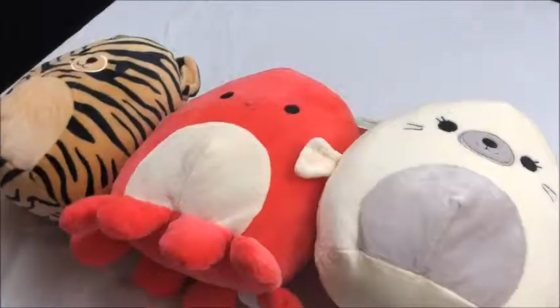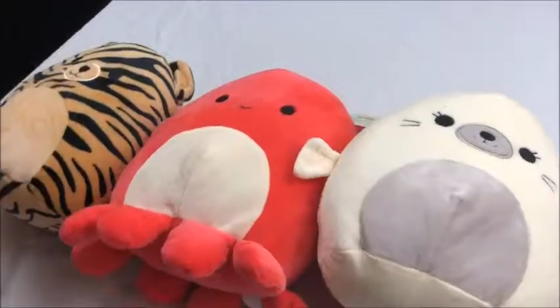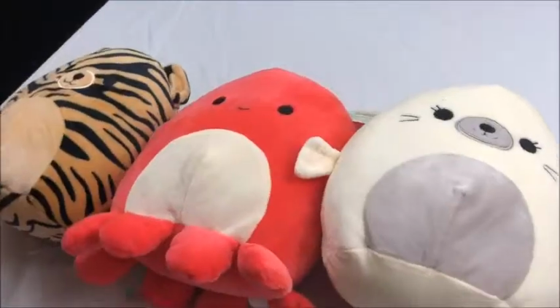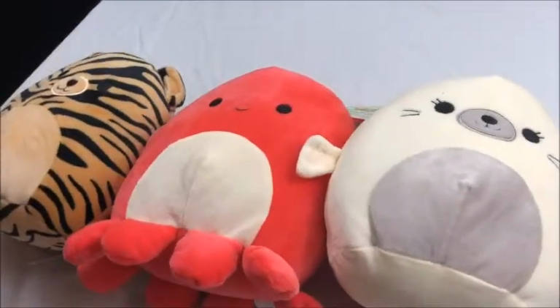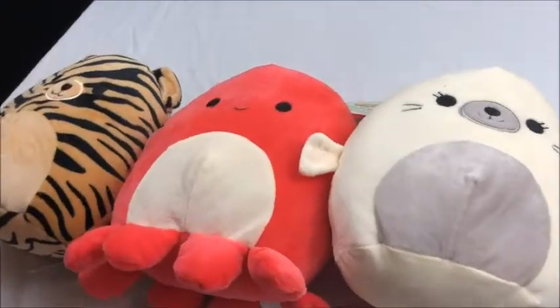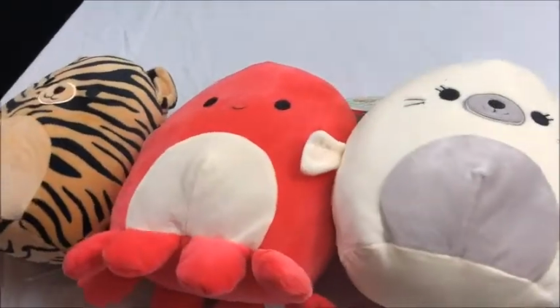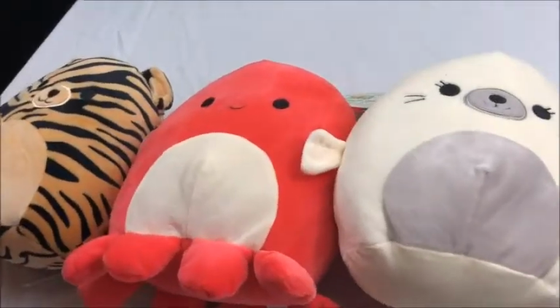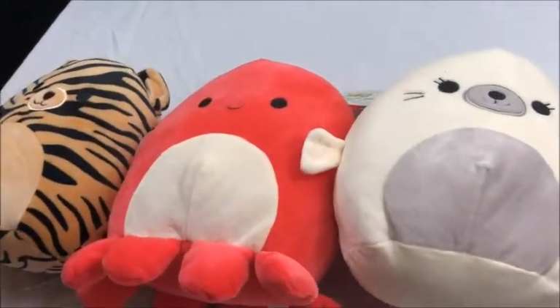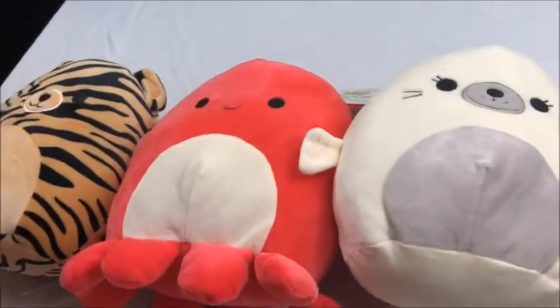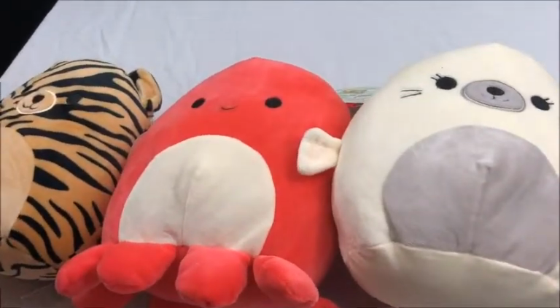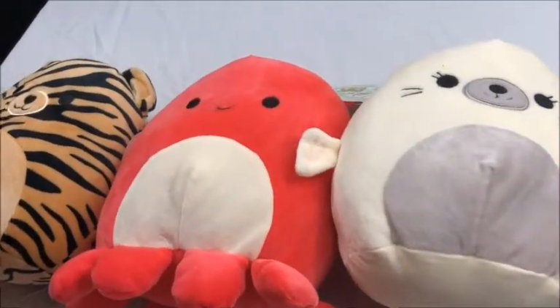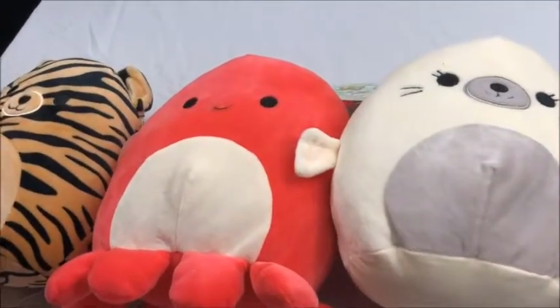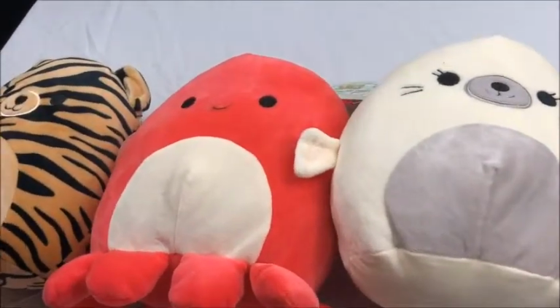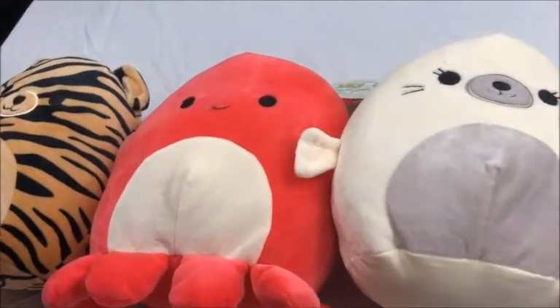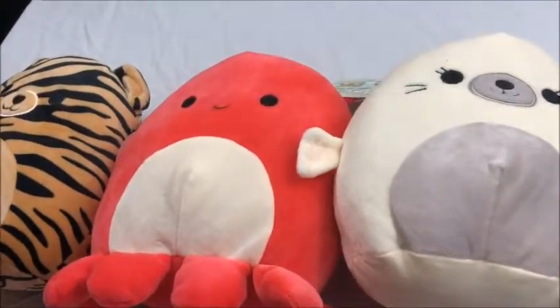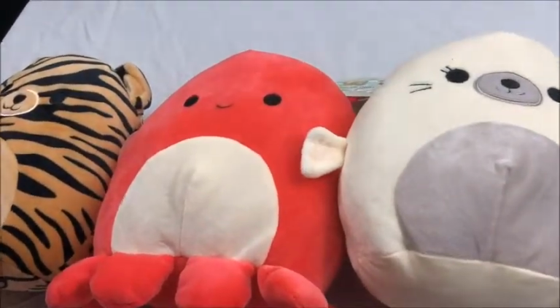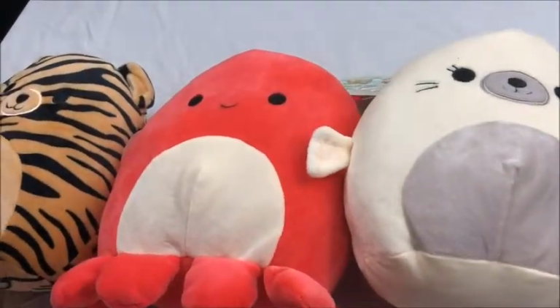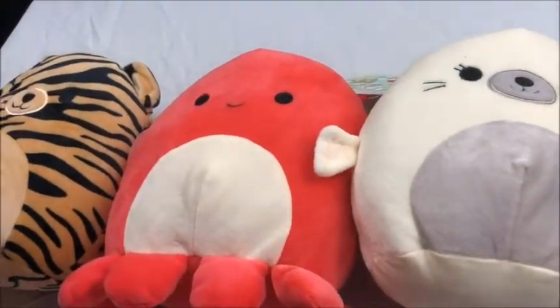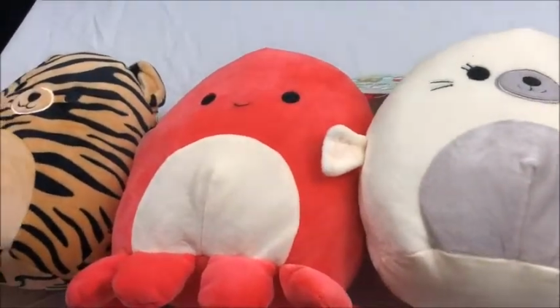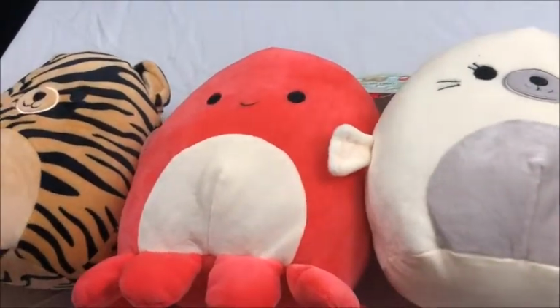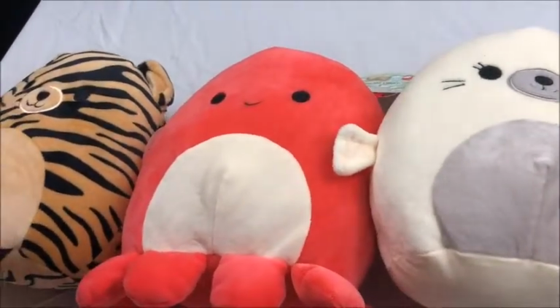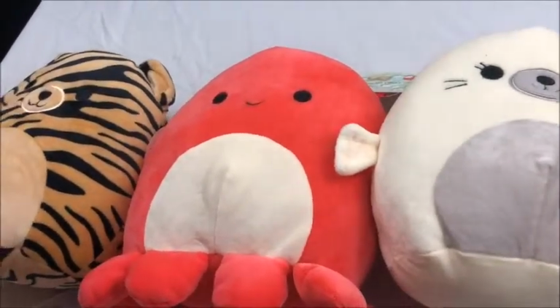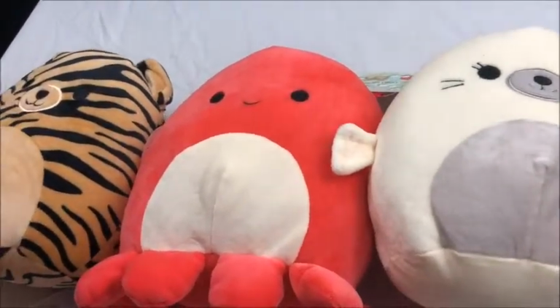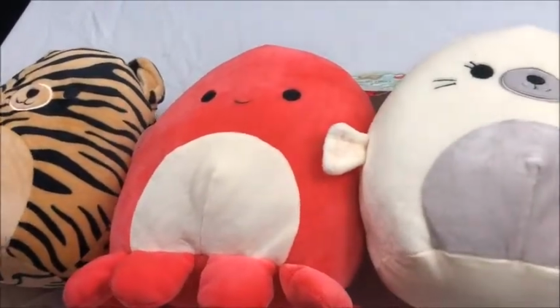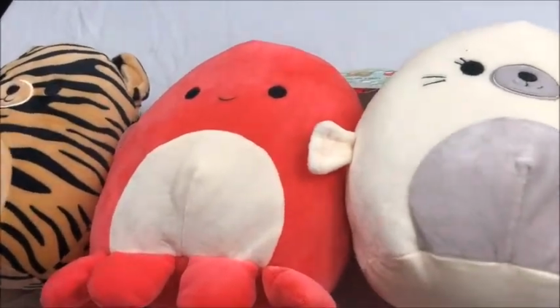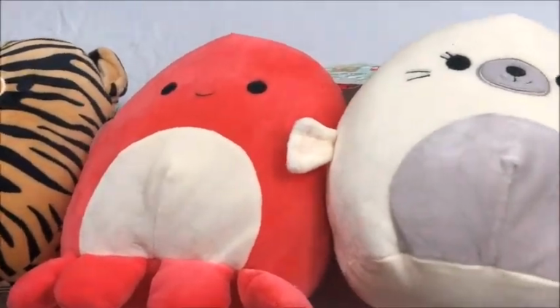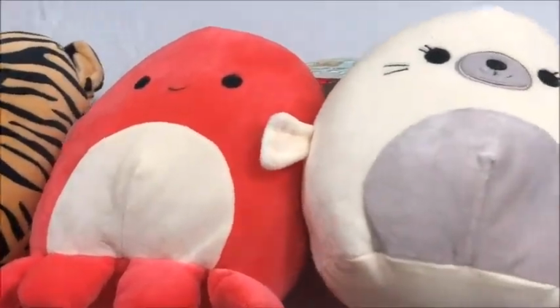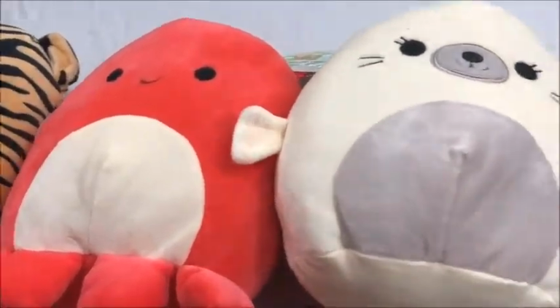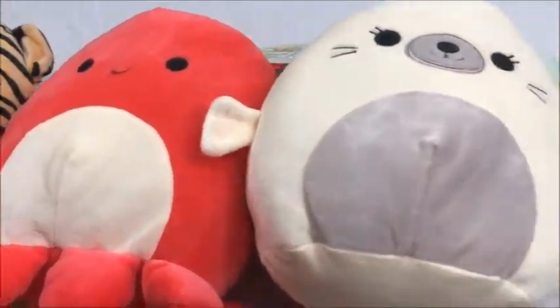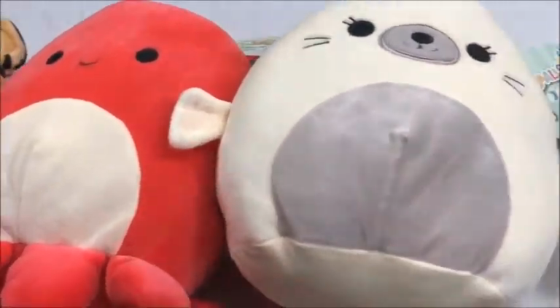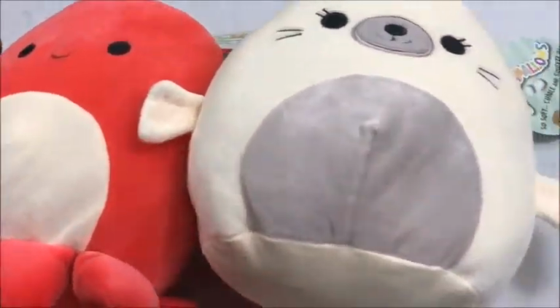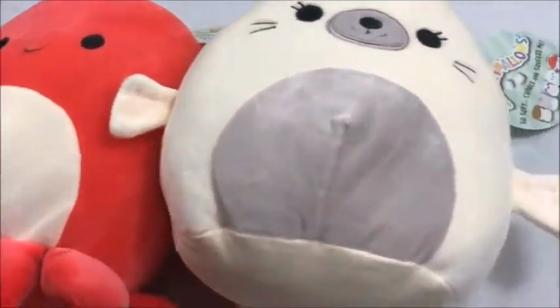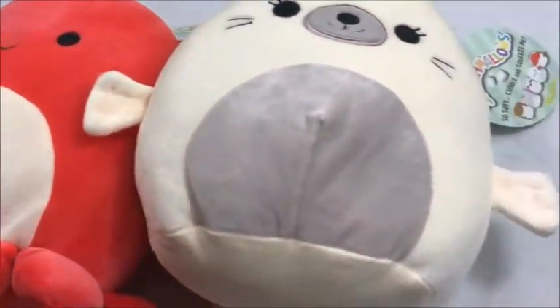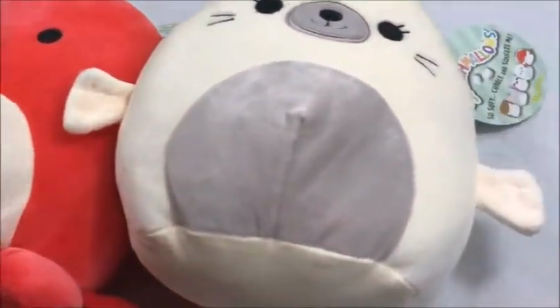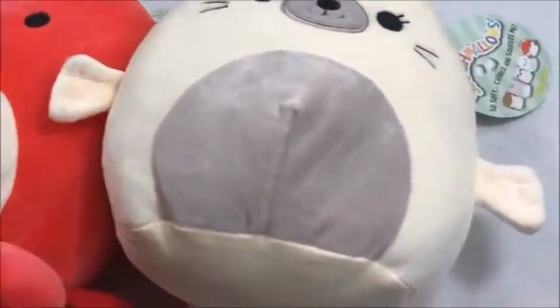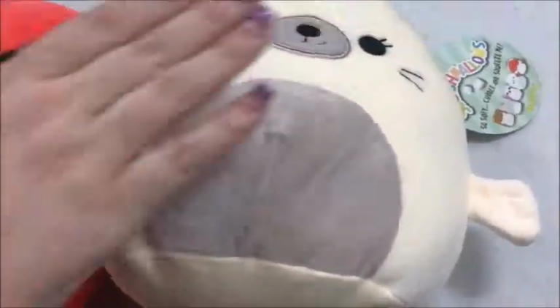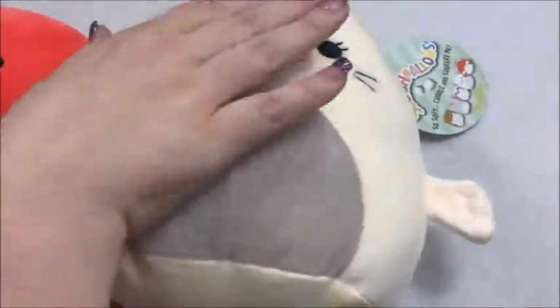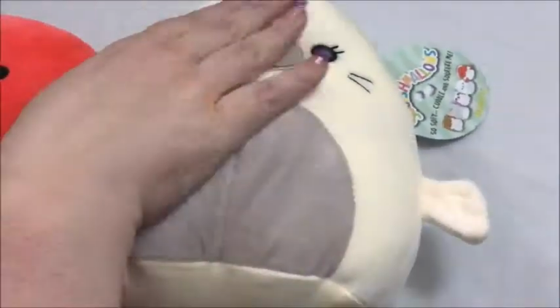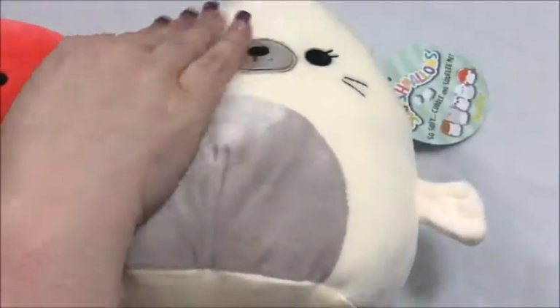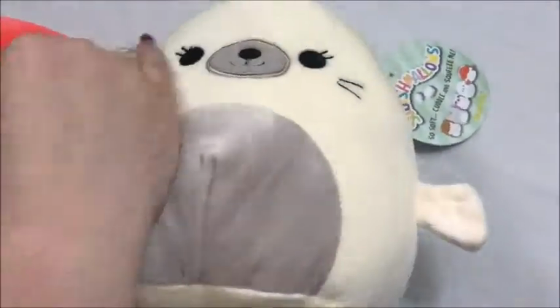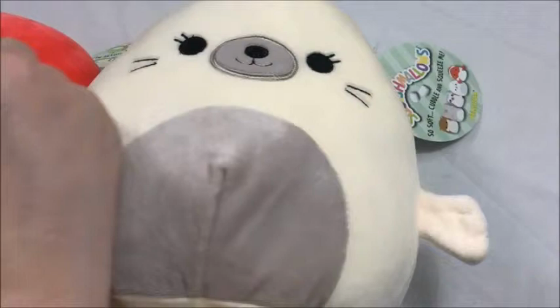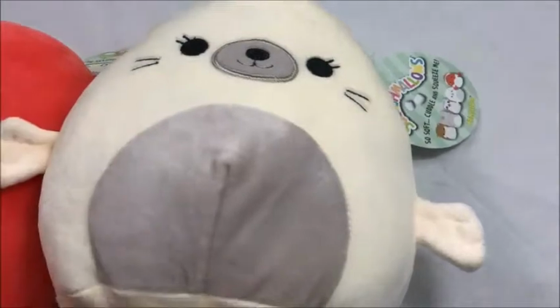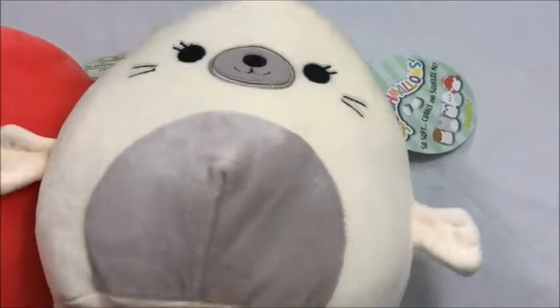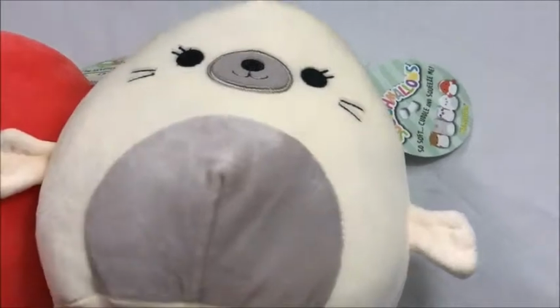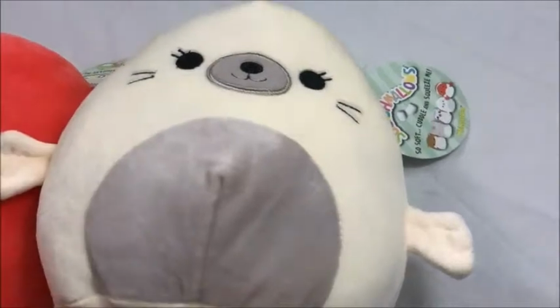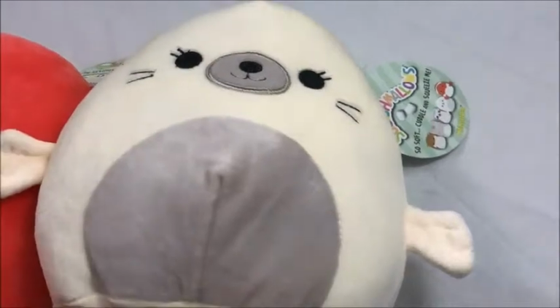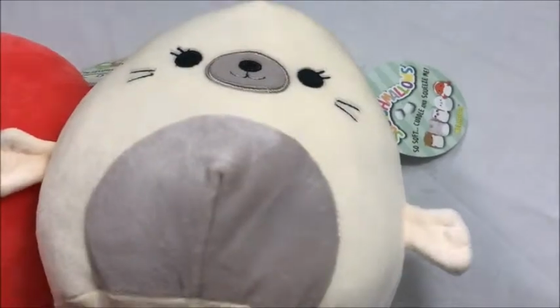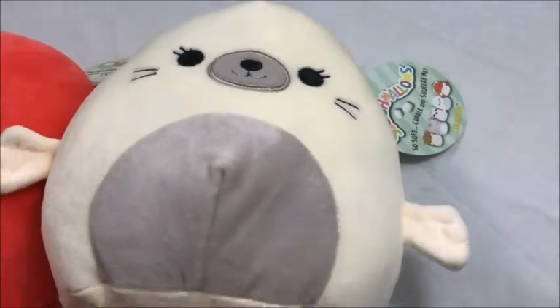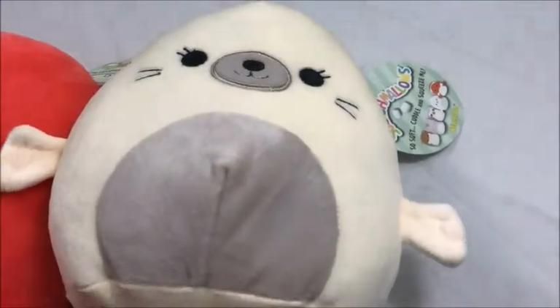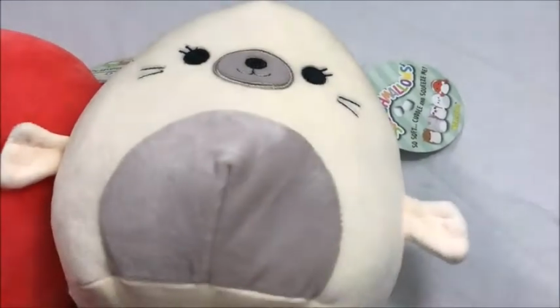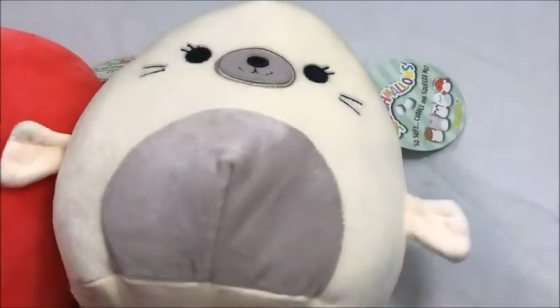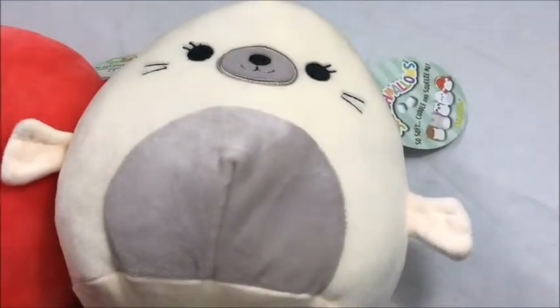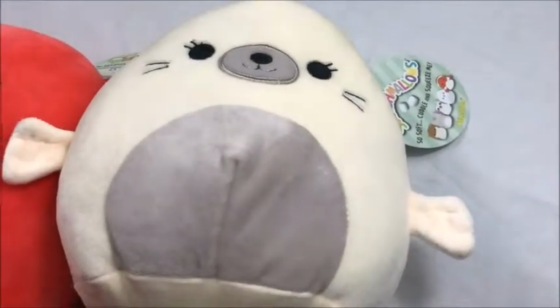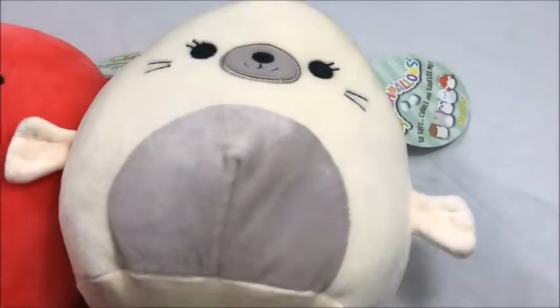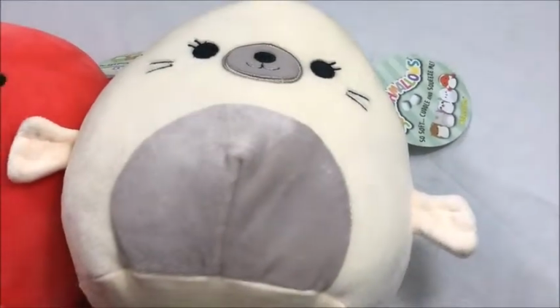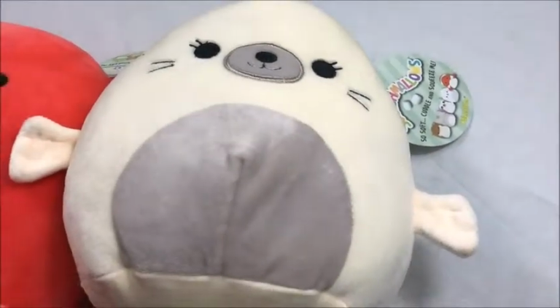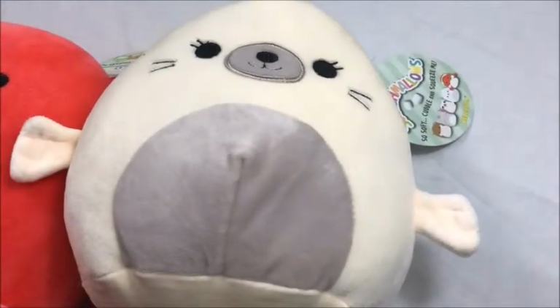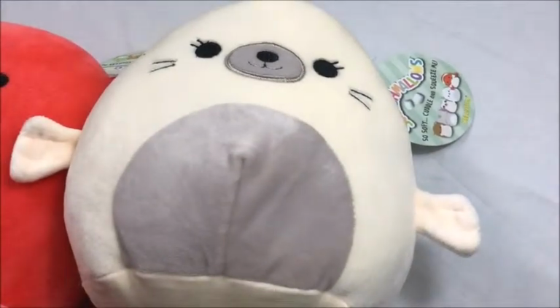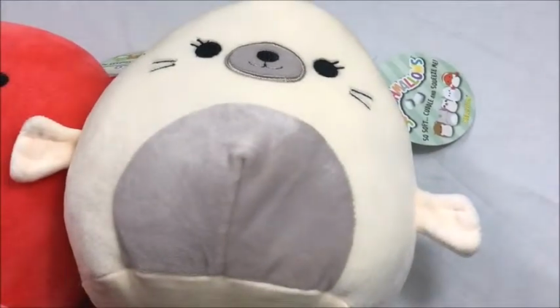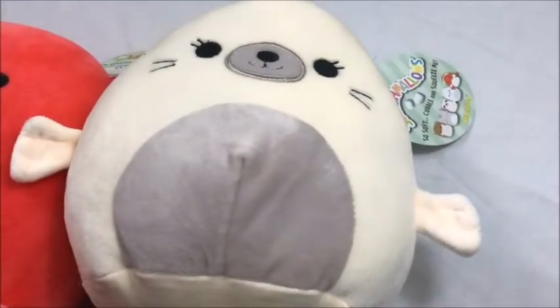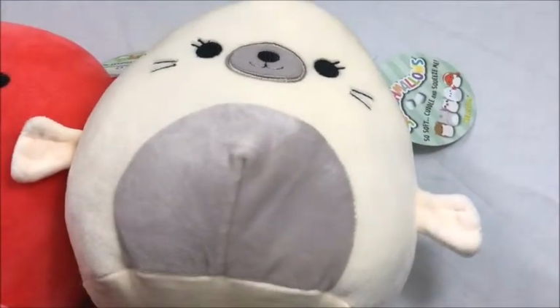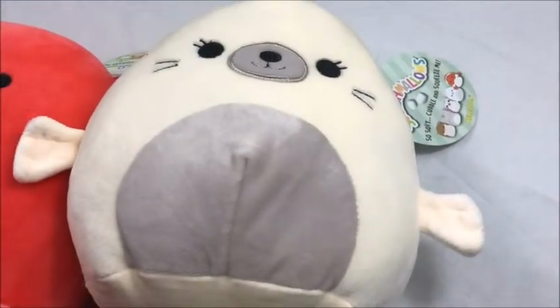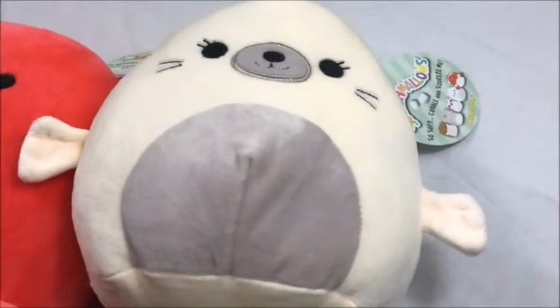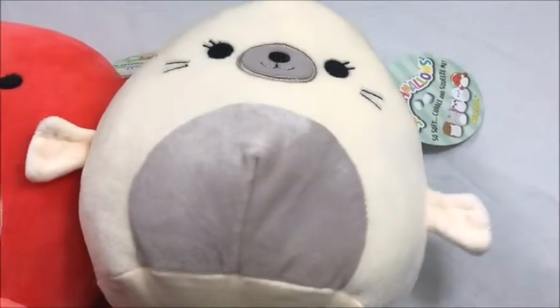Hi y'all! Karen Doll coming at you again! Guess what I have to share with you? More Squishmallows!